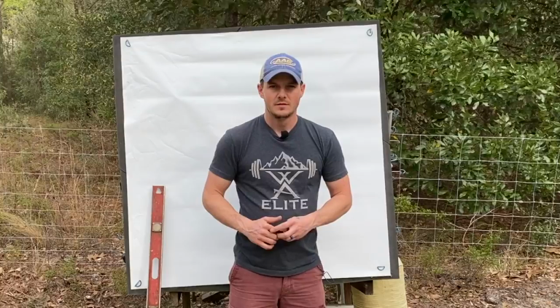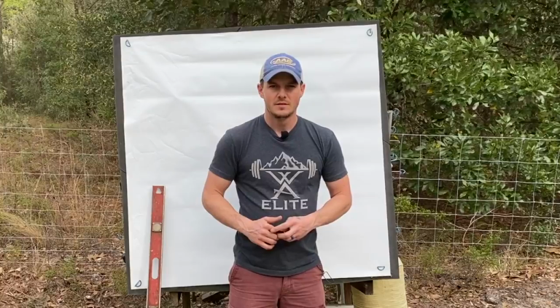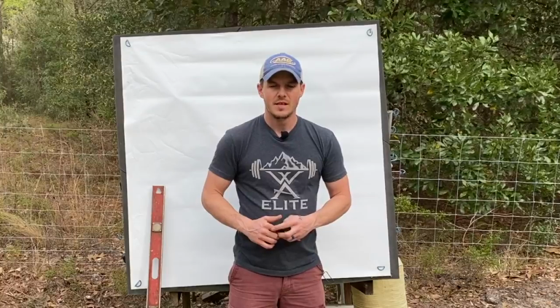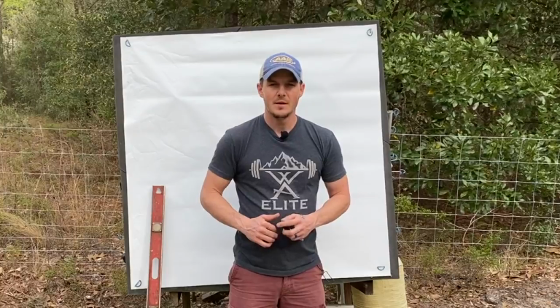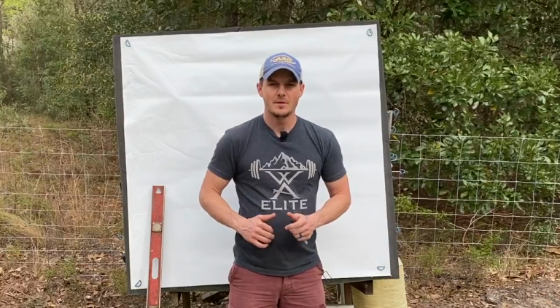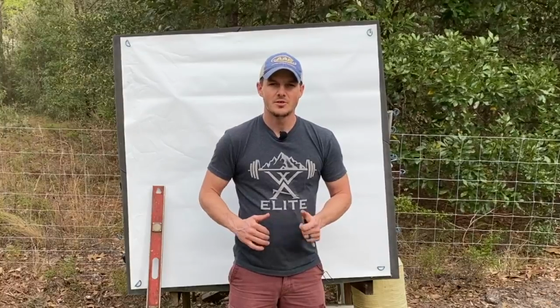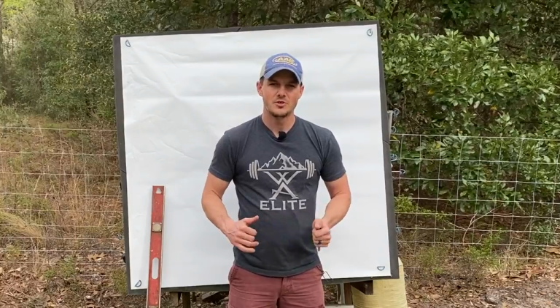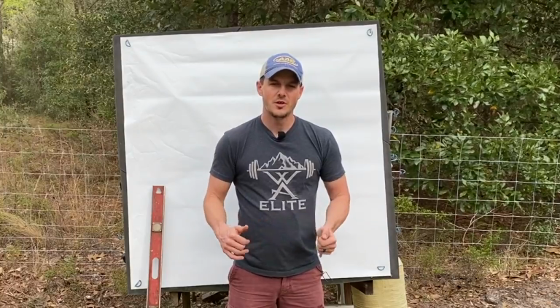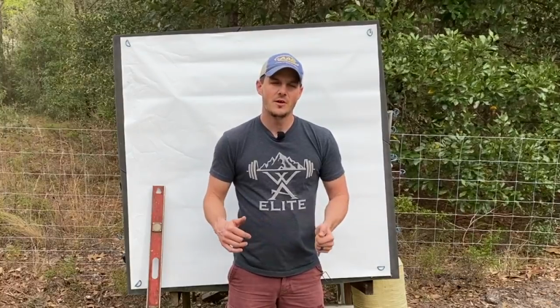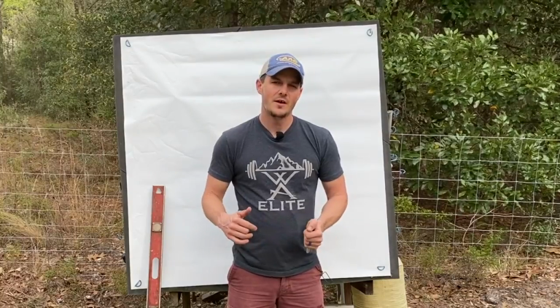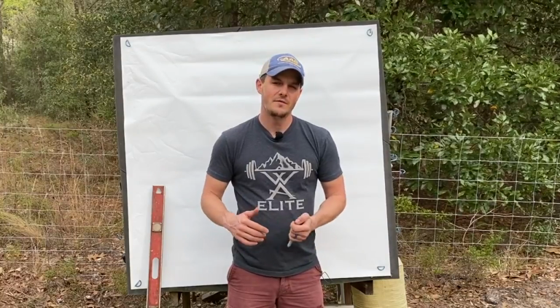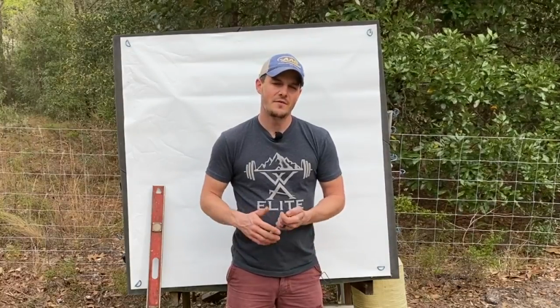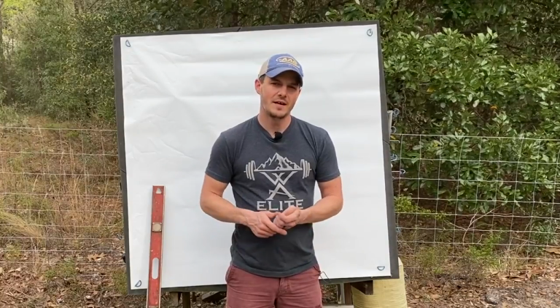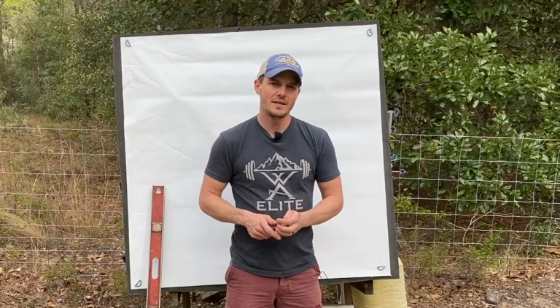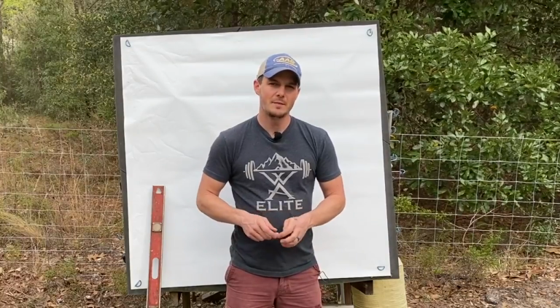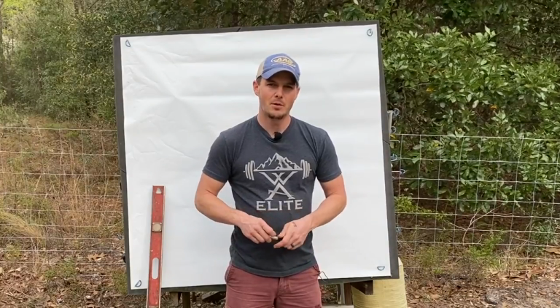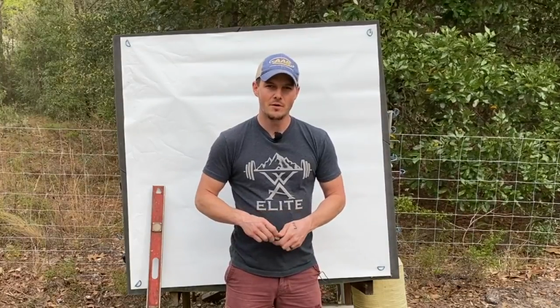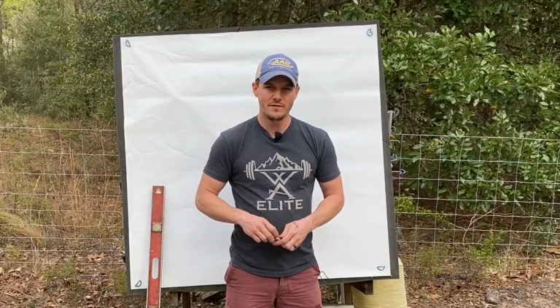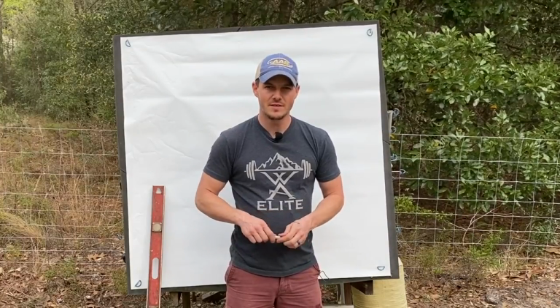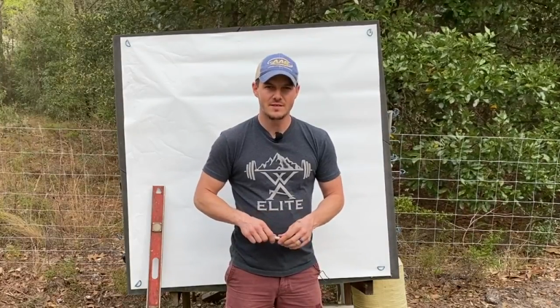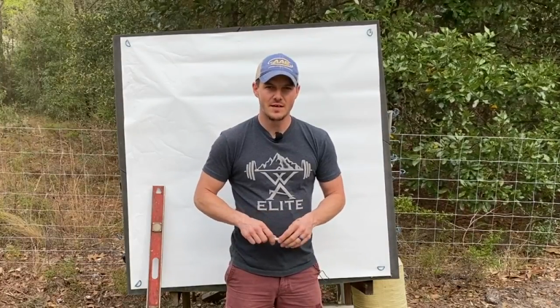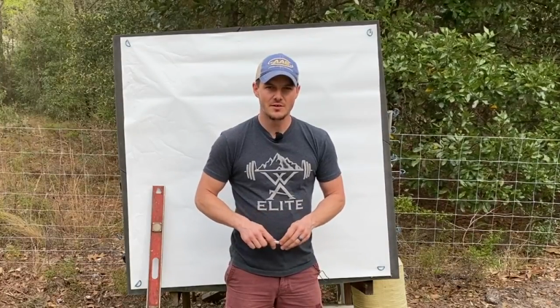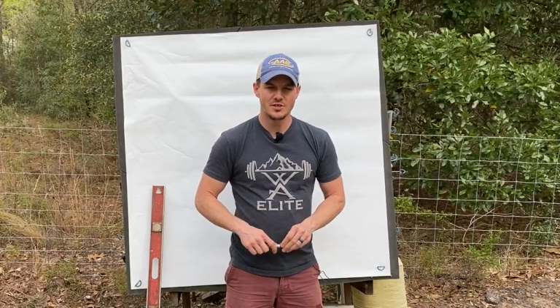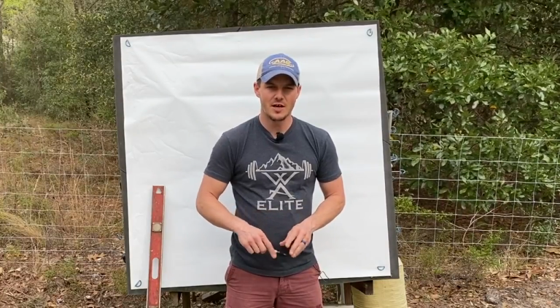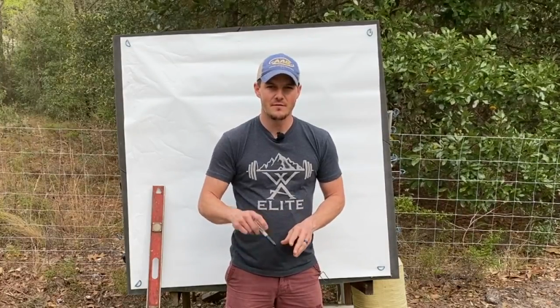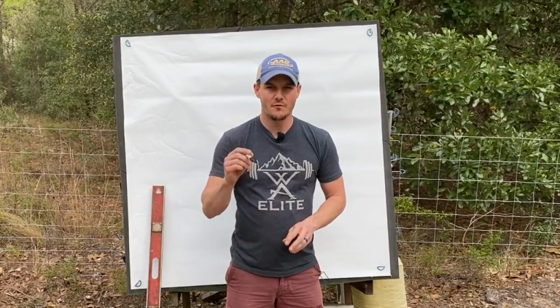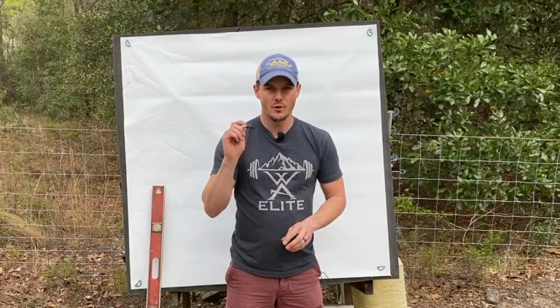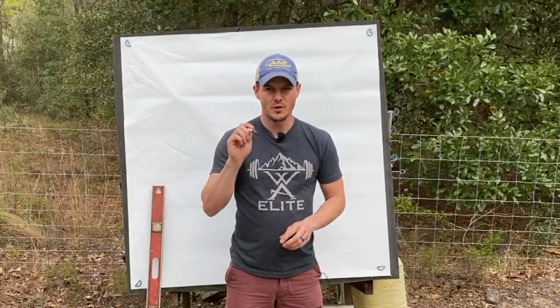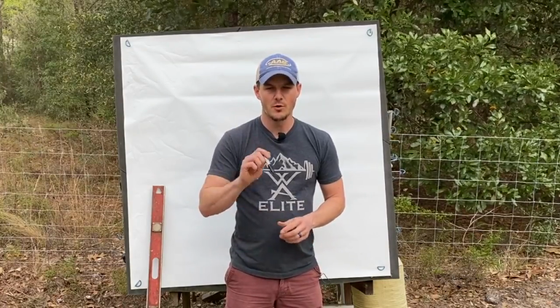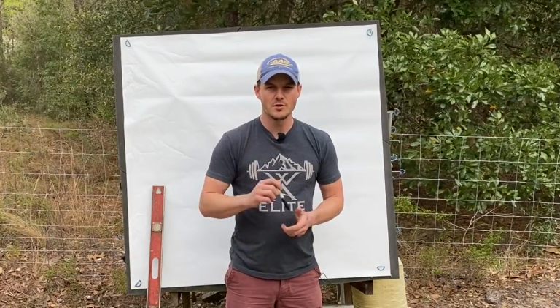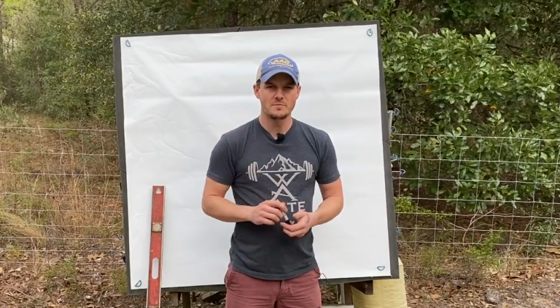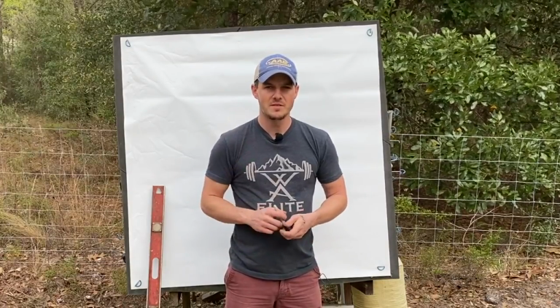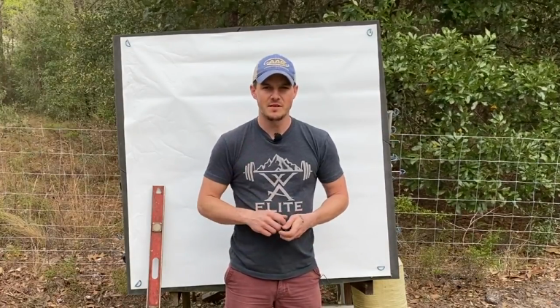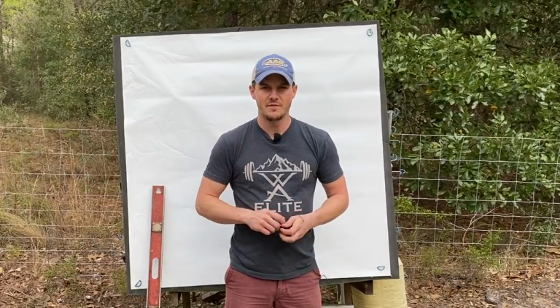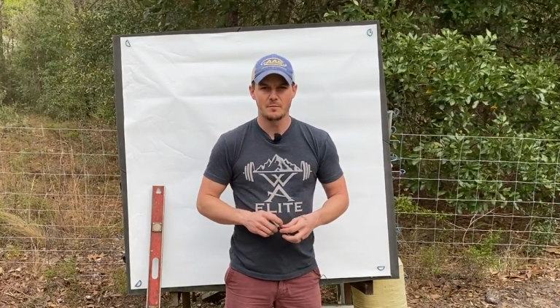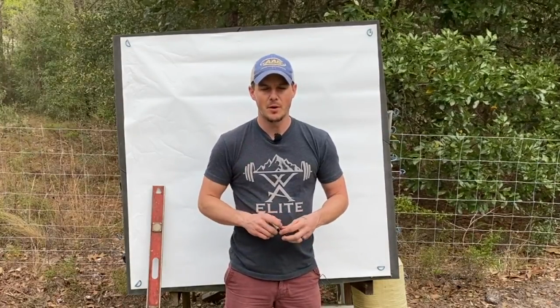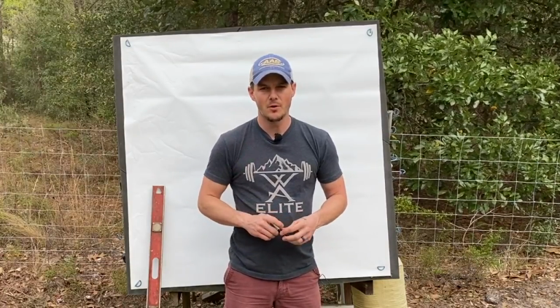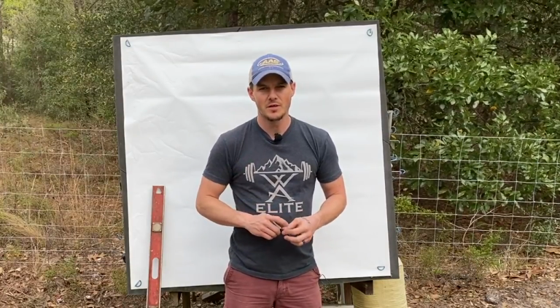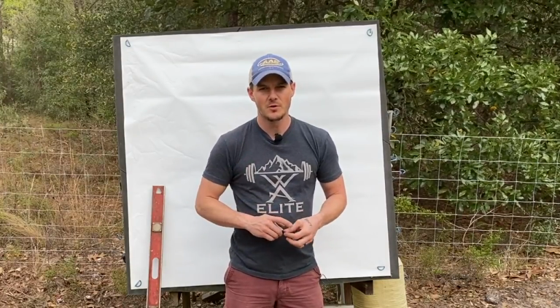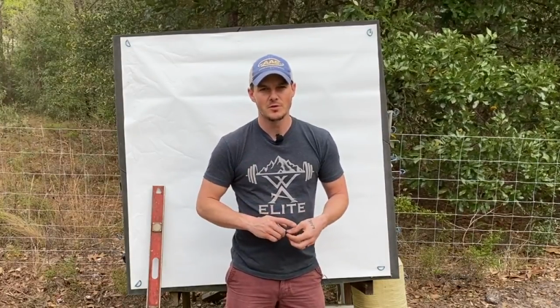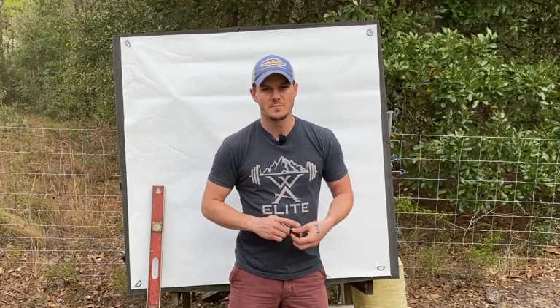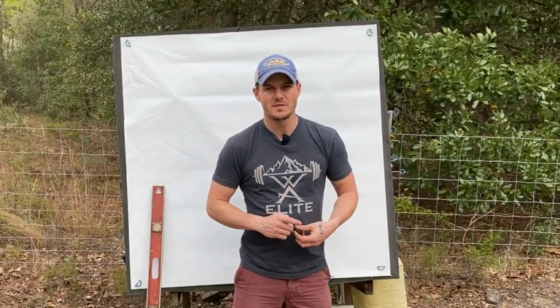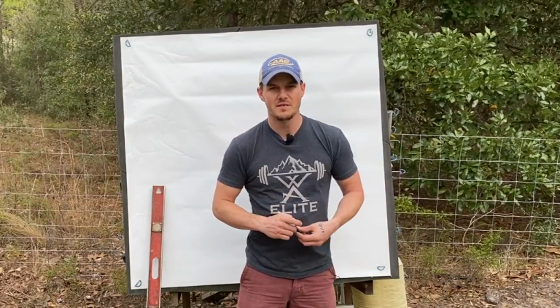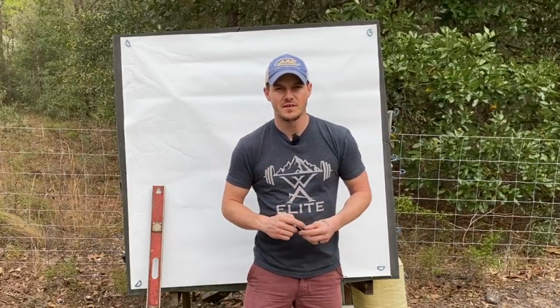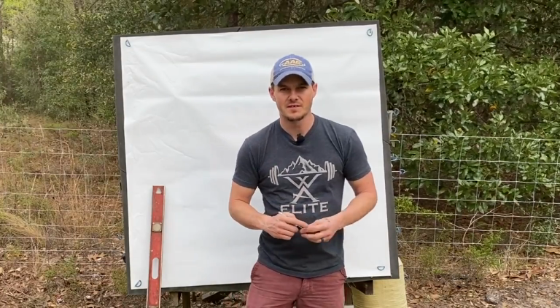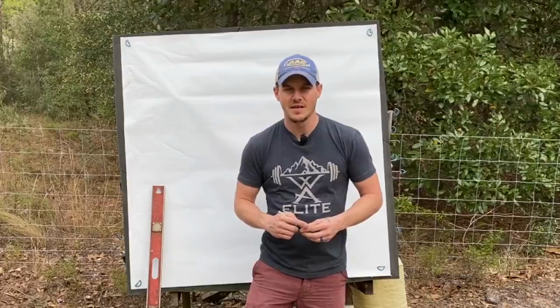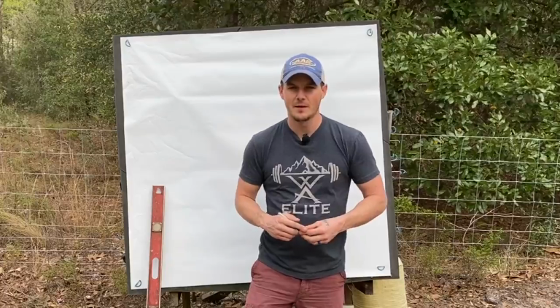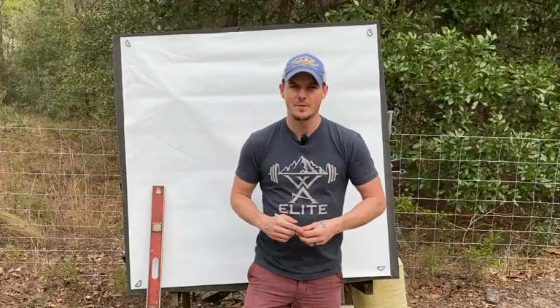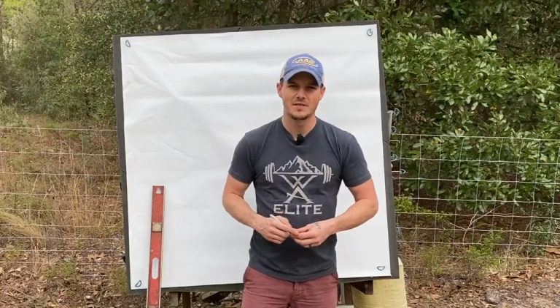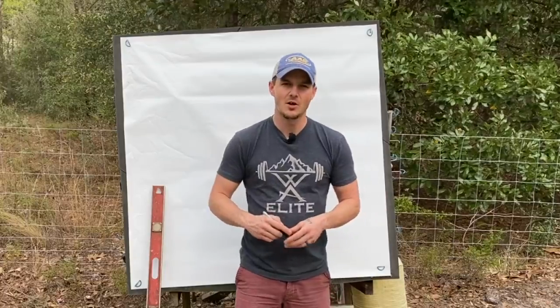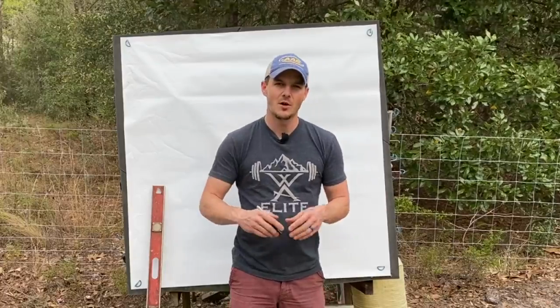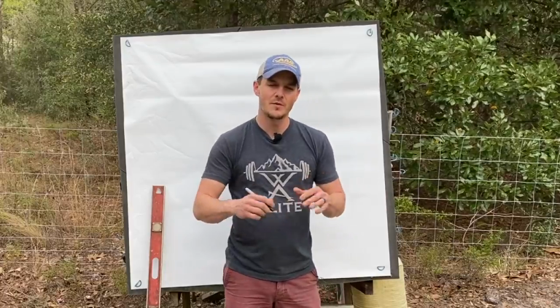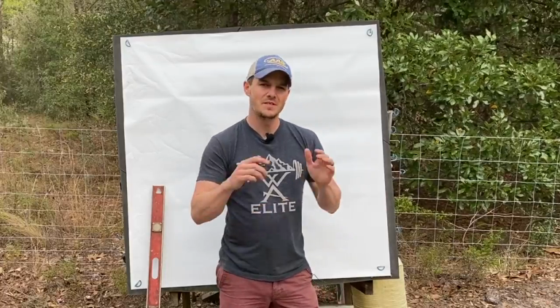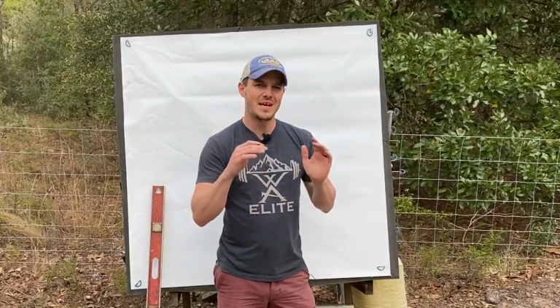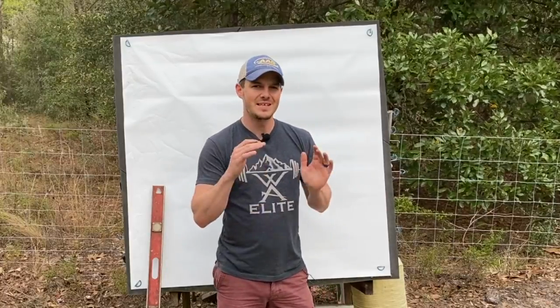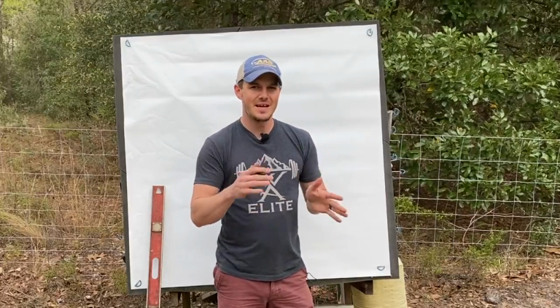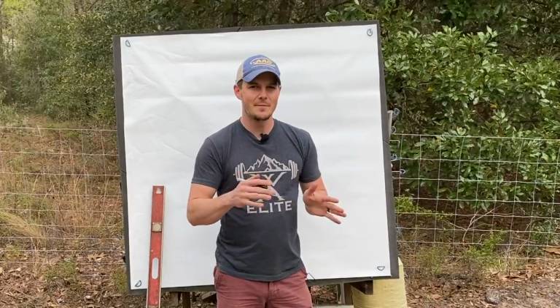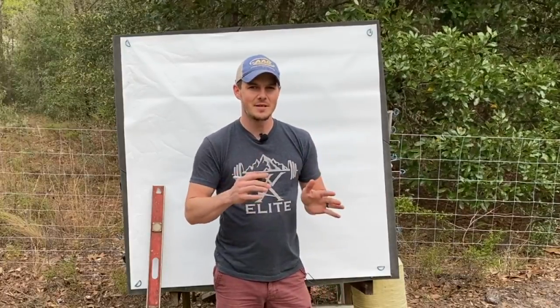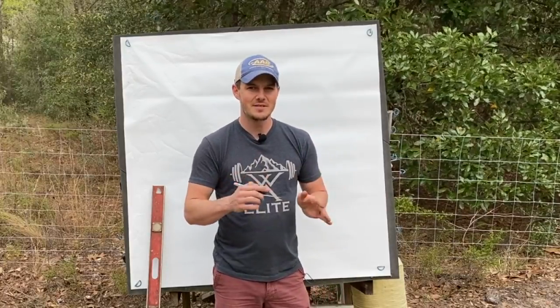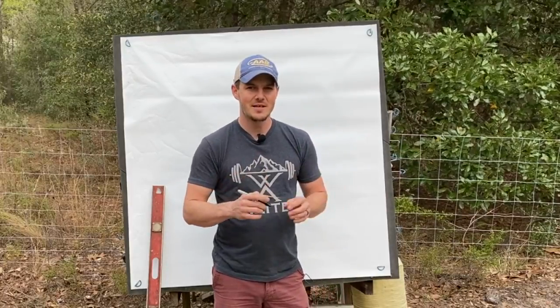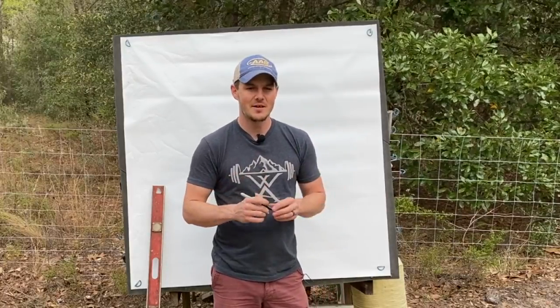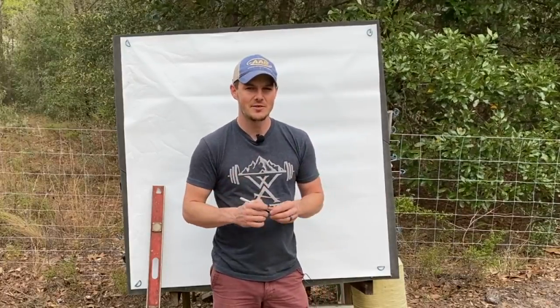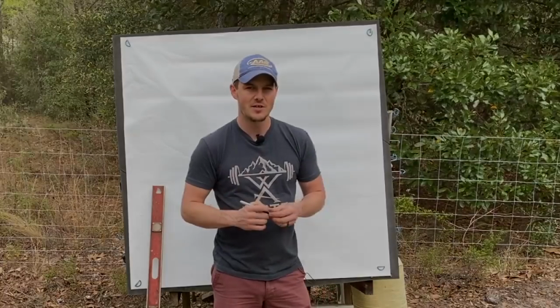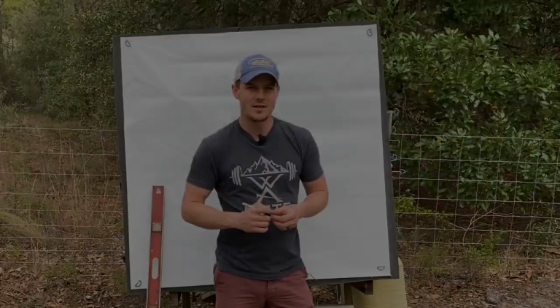Today I'm going to show you how to find the perfect center shot for your specific bow and your specific setup. It's called the dynamic center shot.